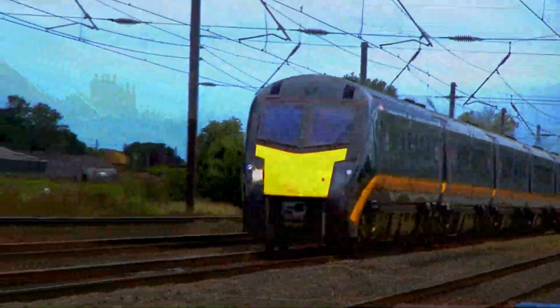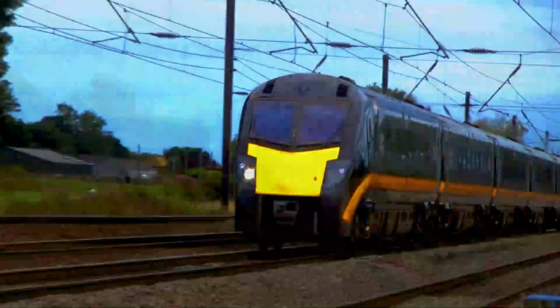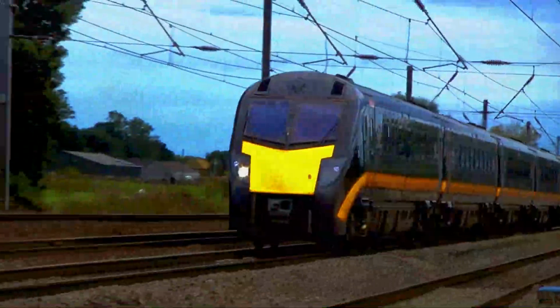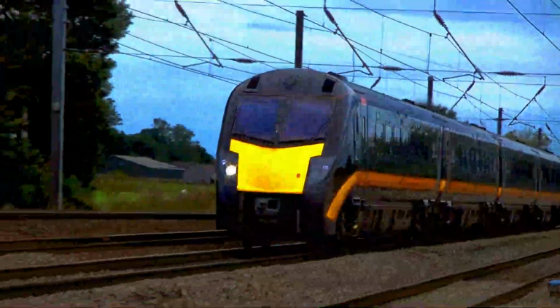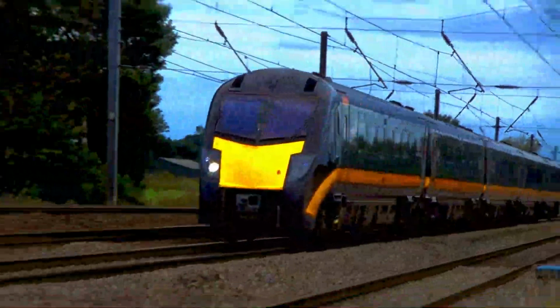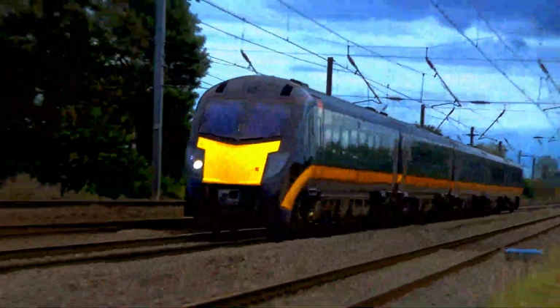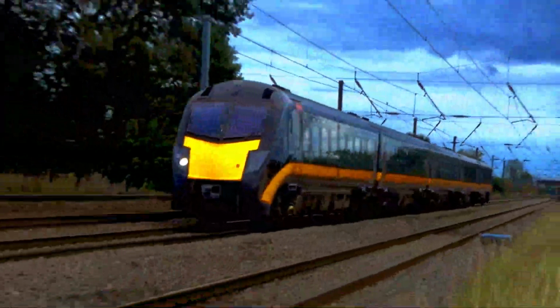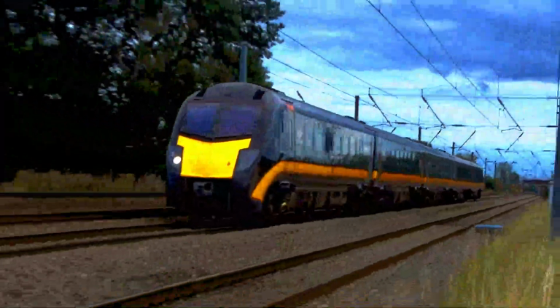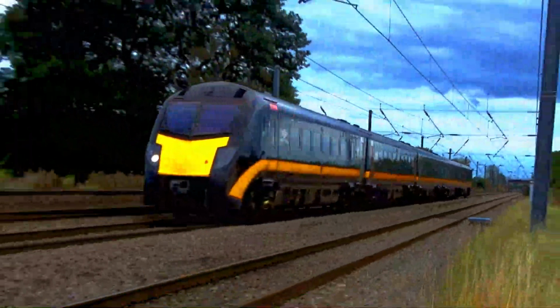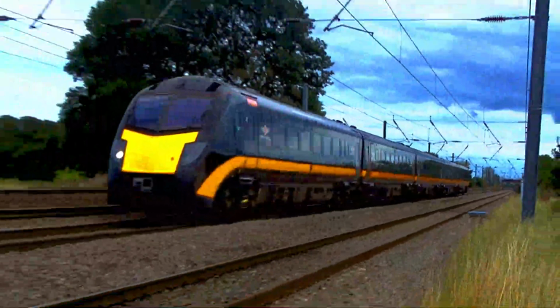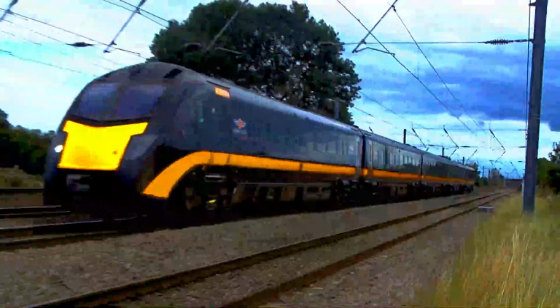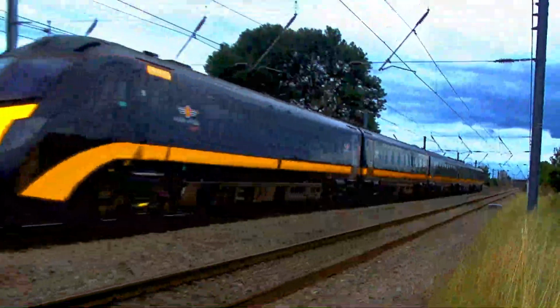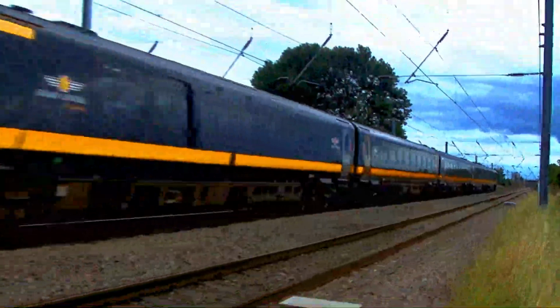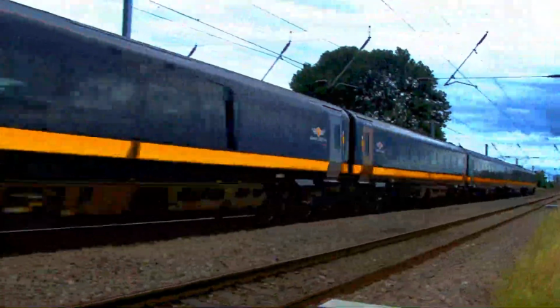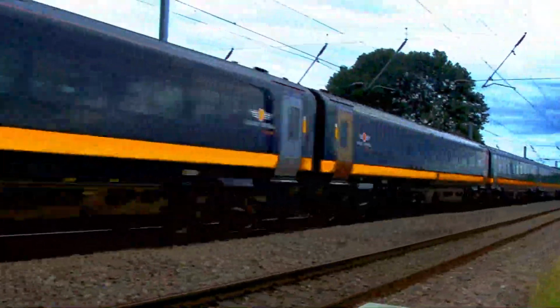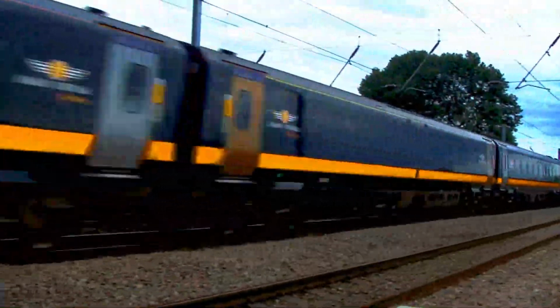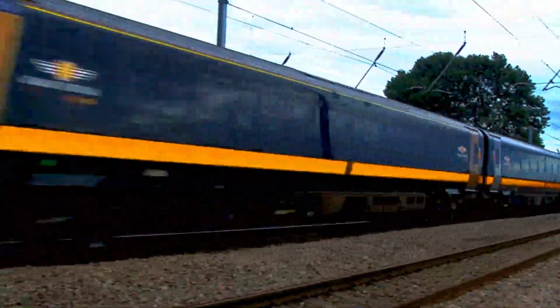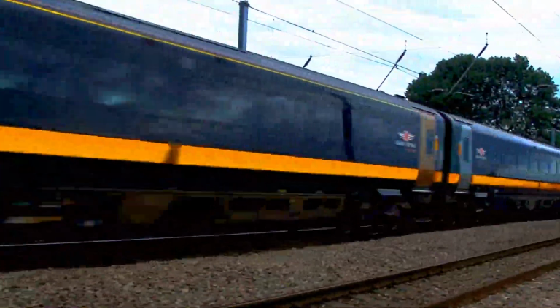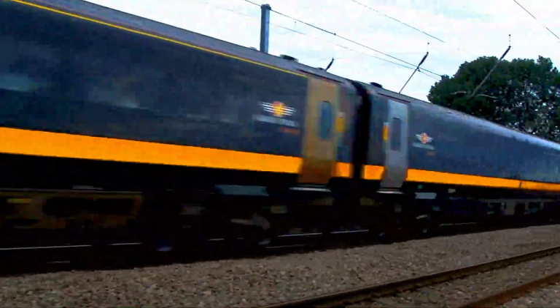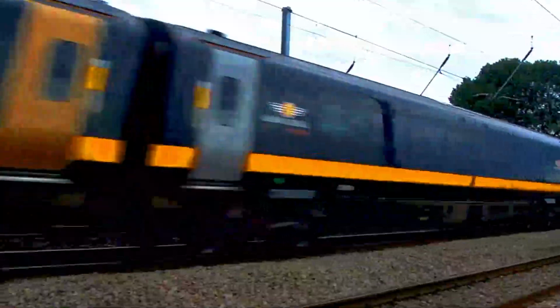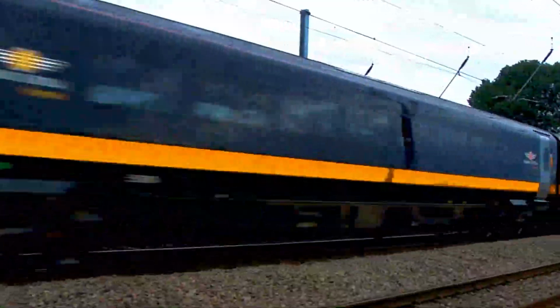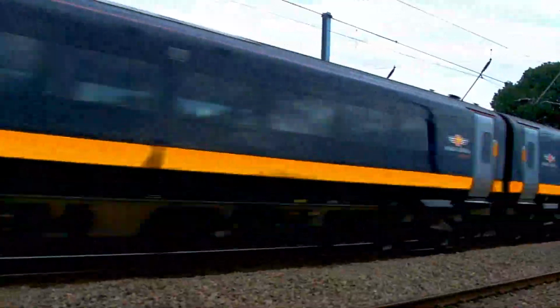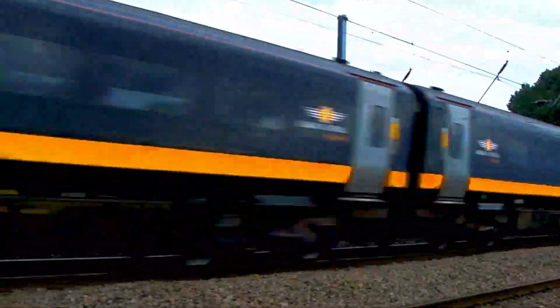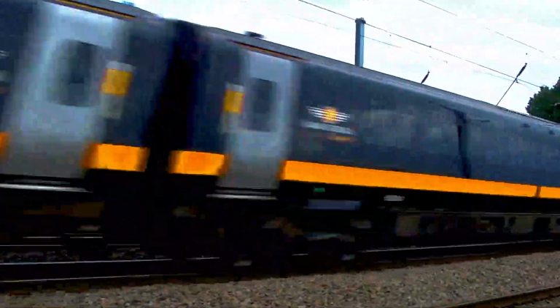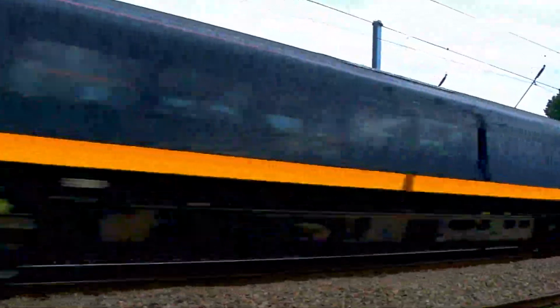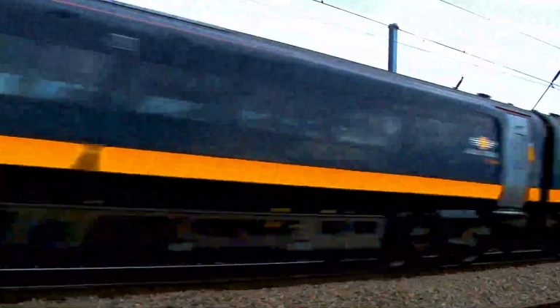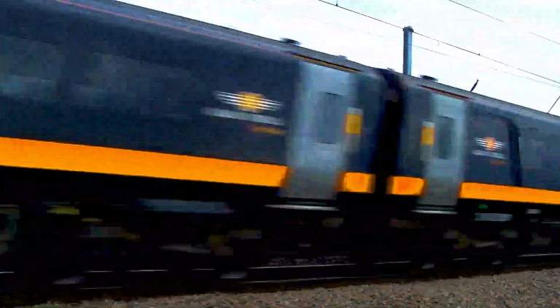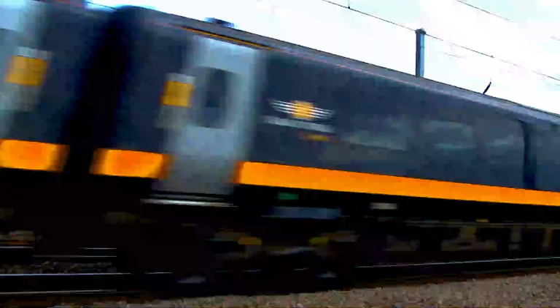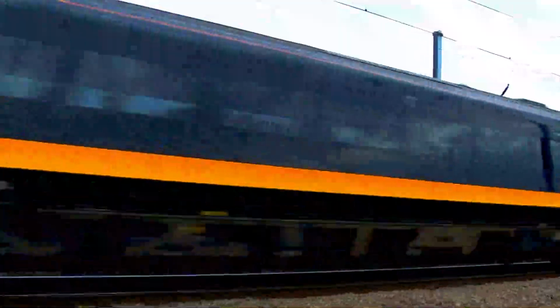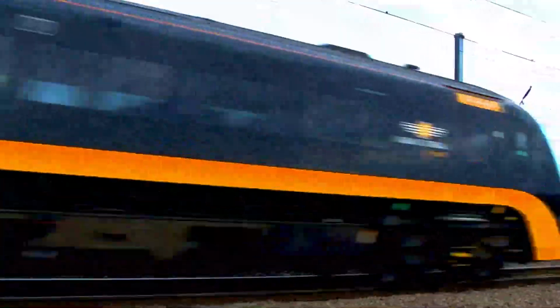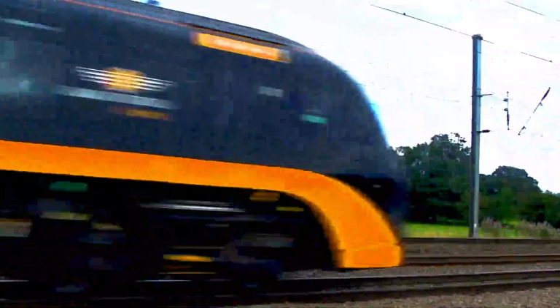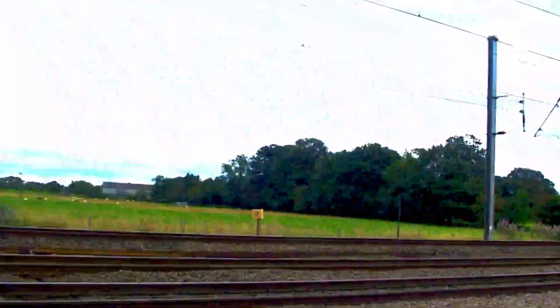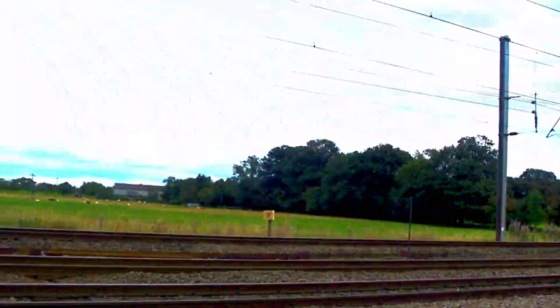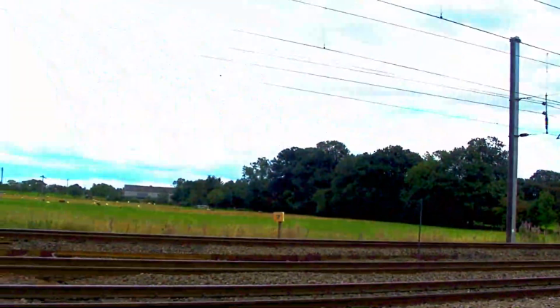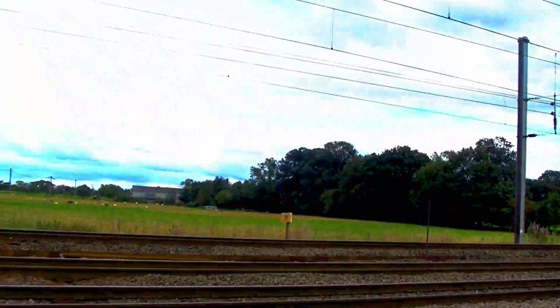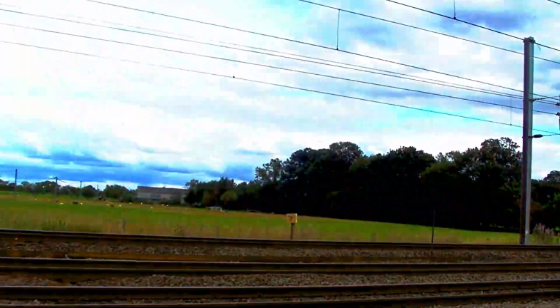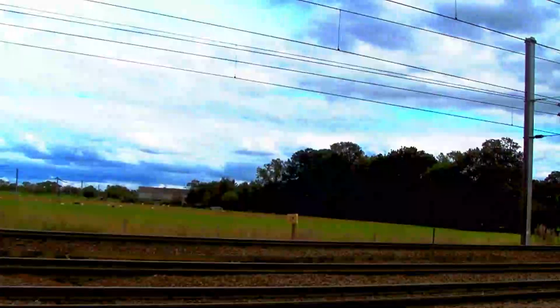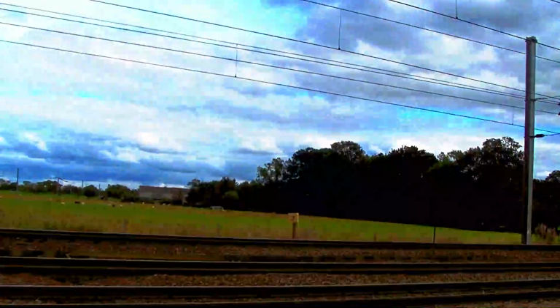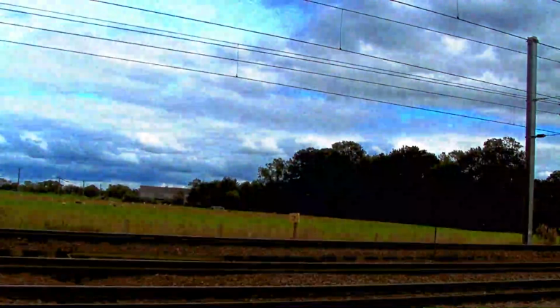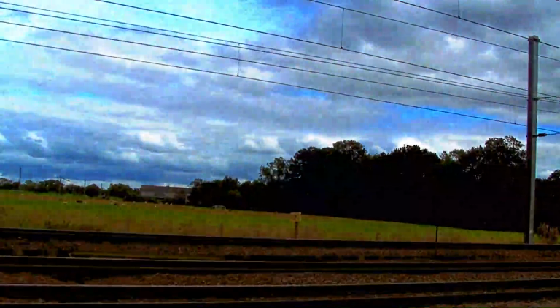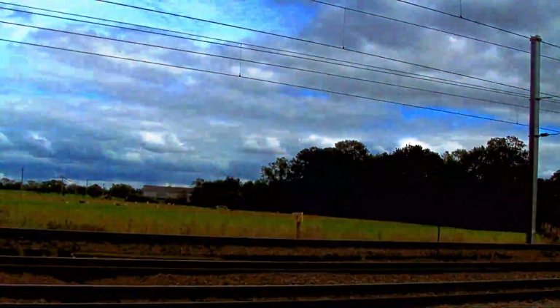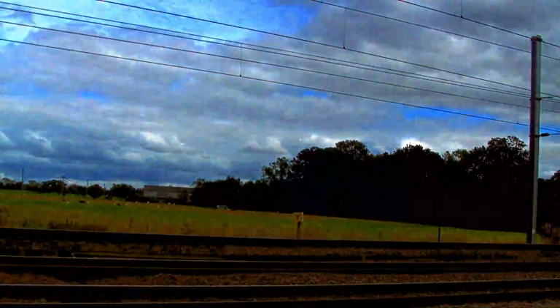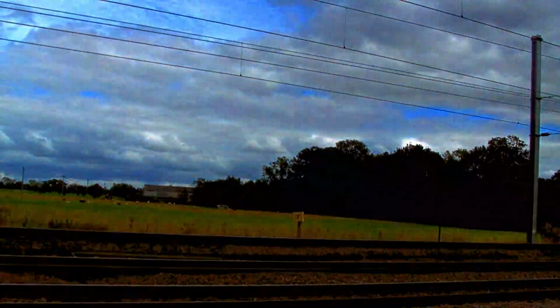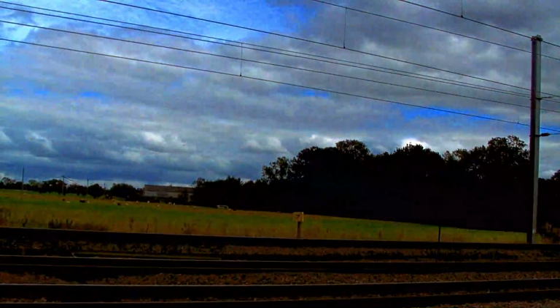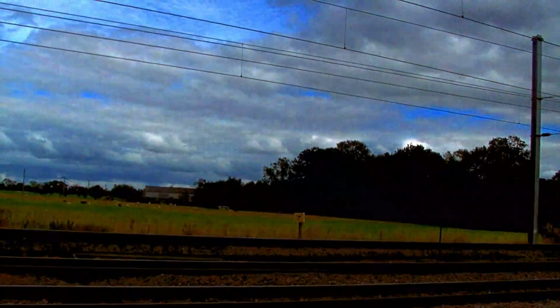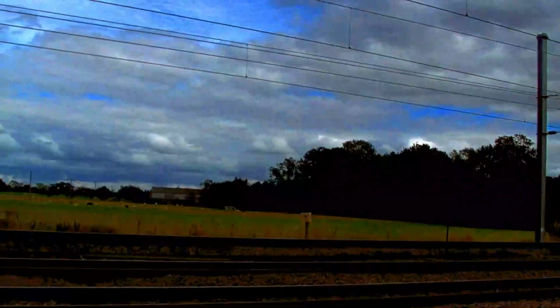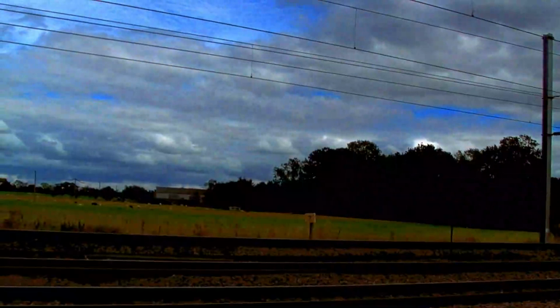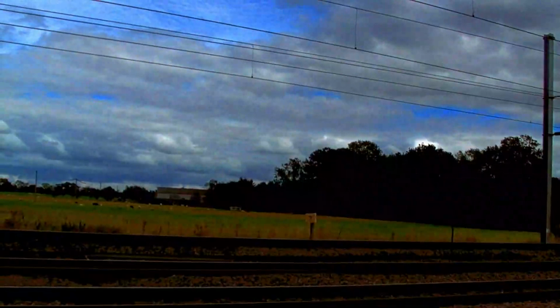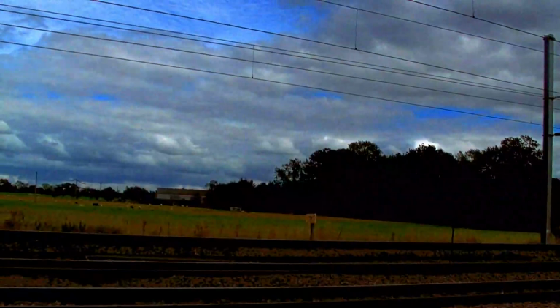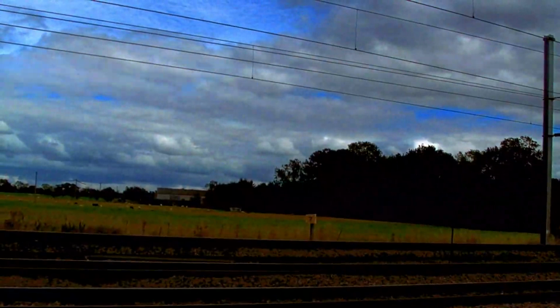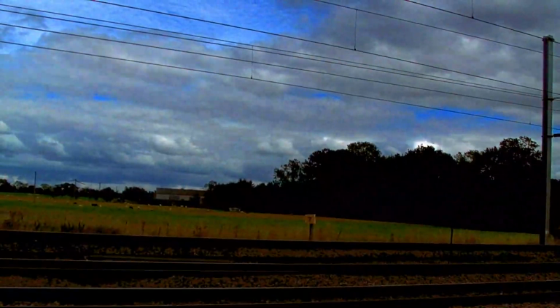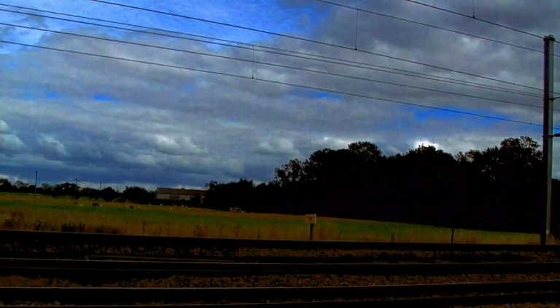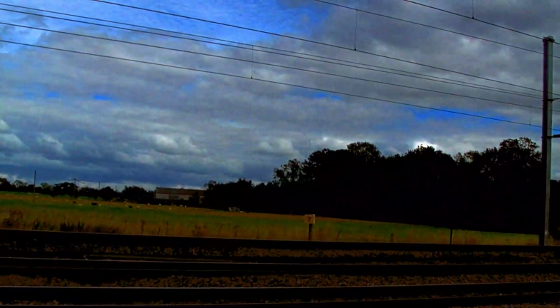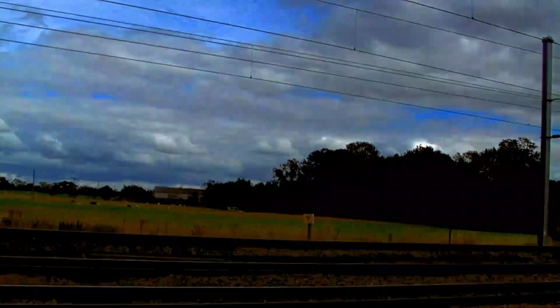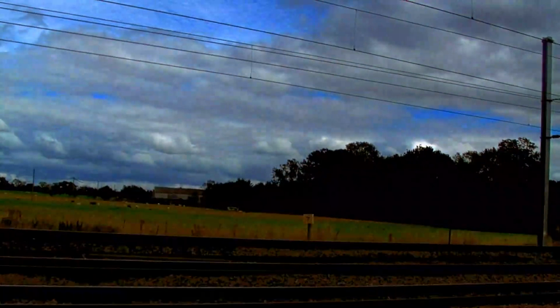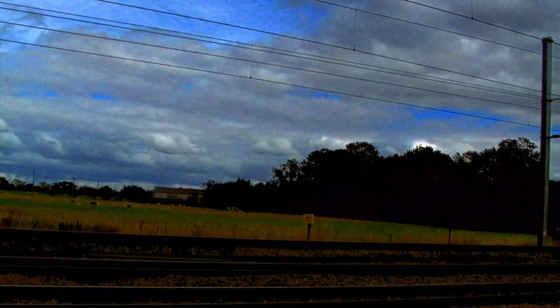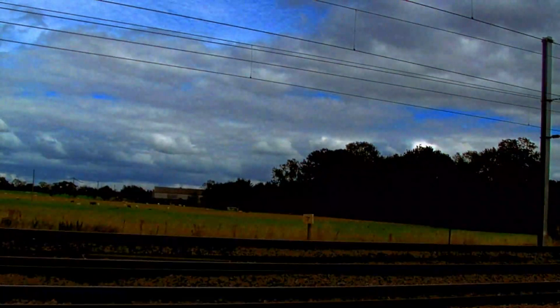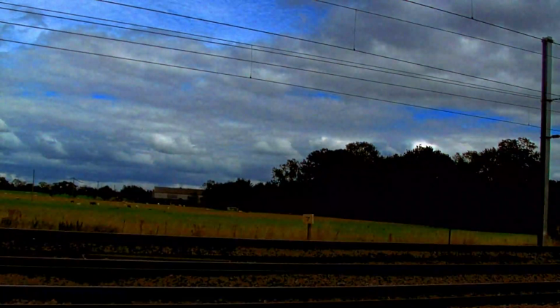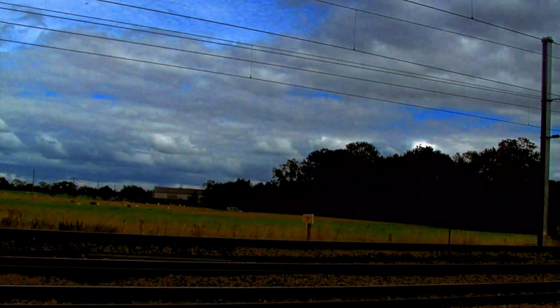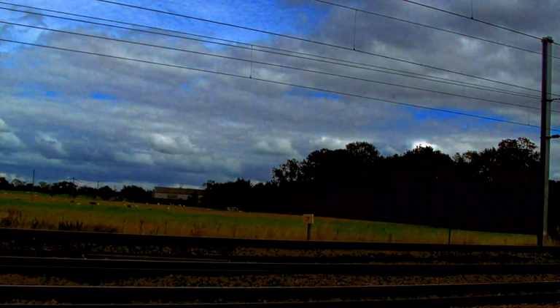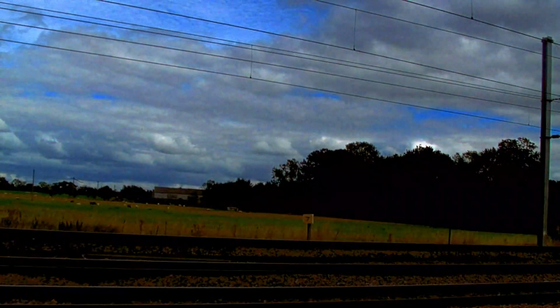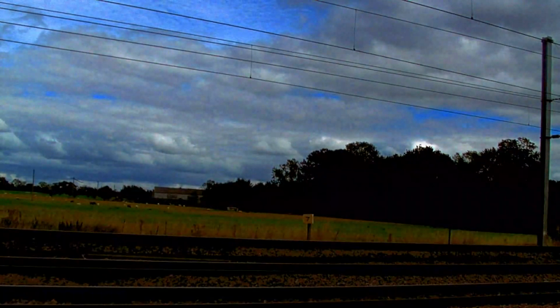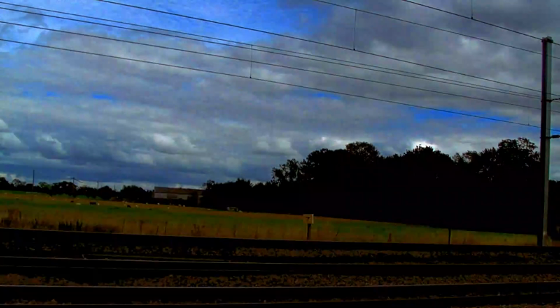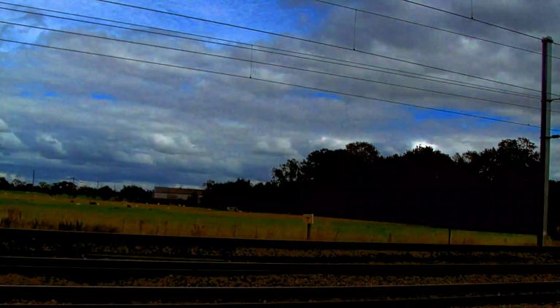Moments later, a Grand Central Class 180, number 180-104, passes towards Sunderland.